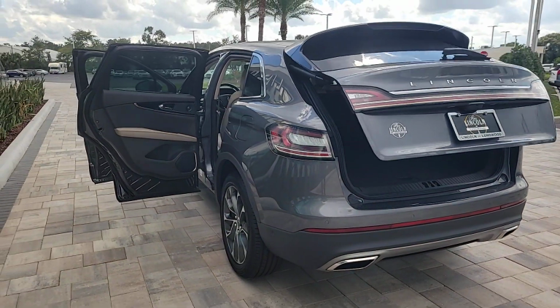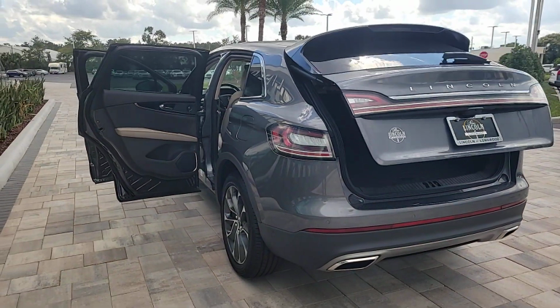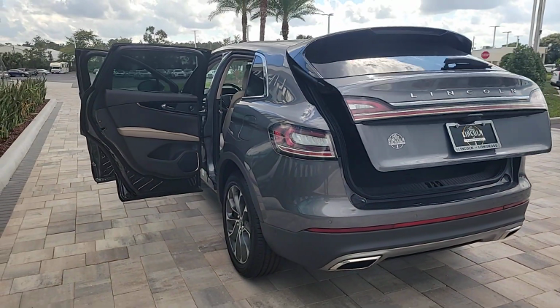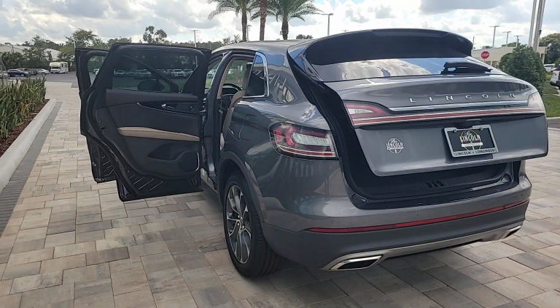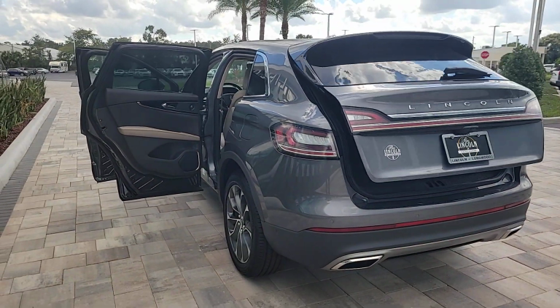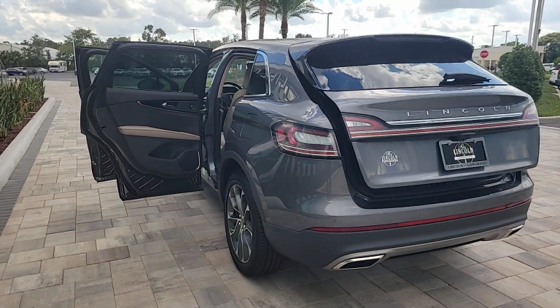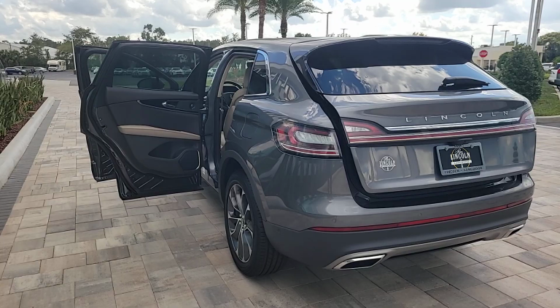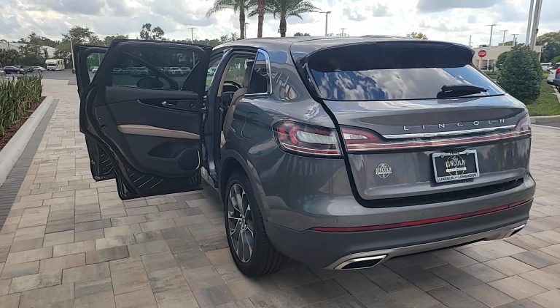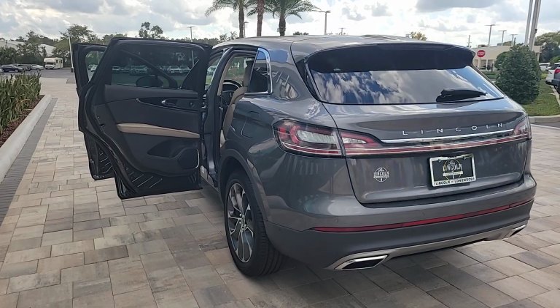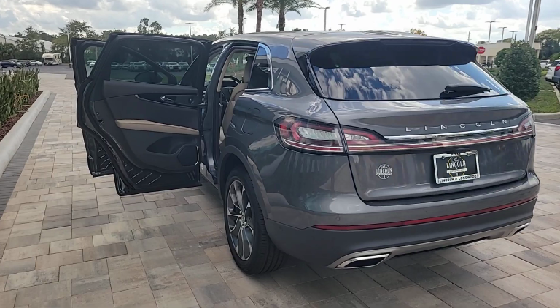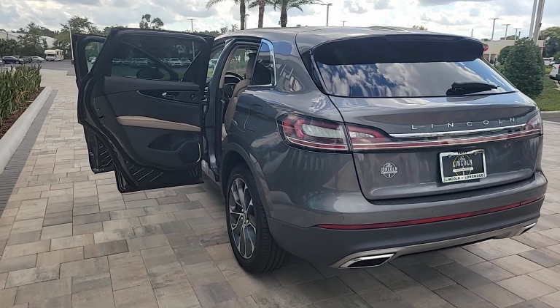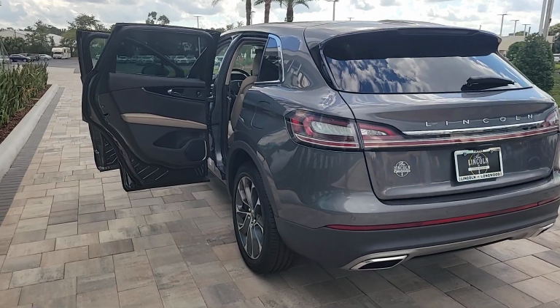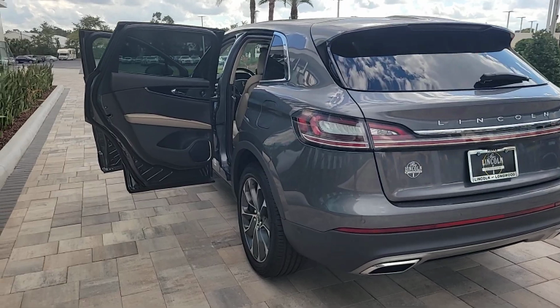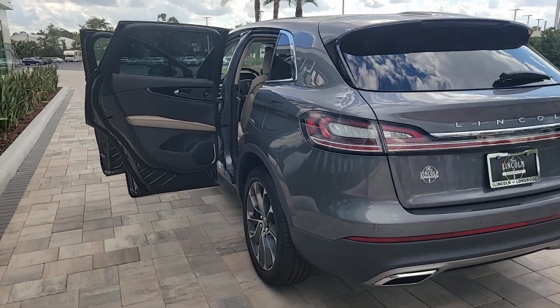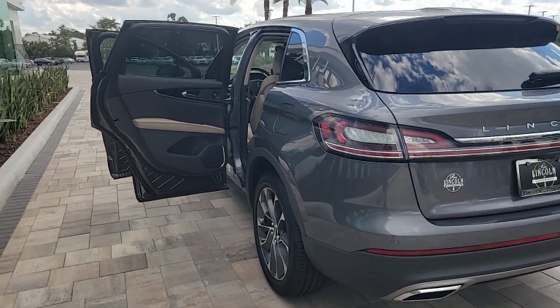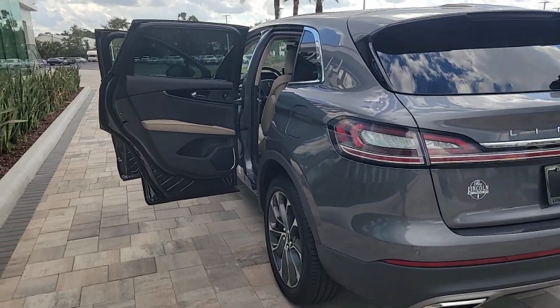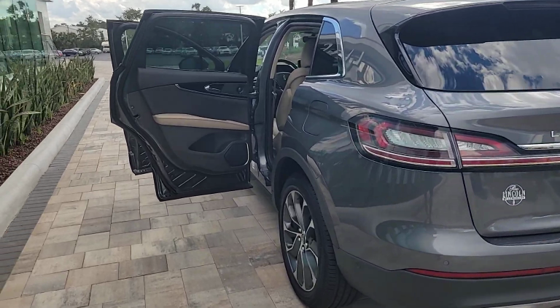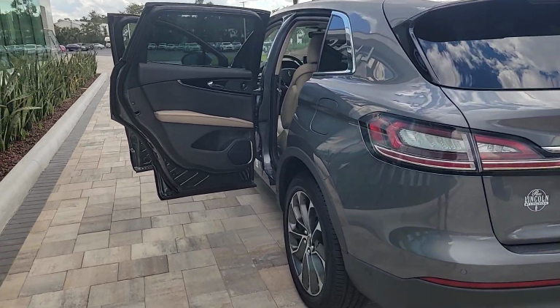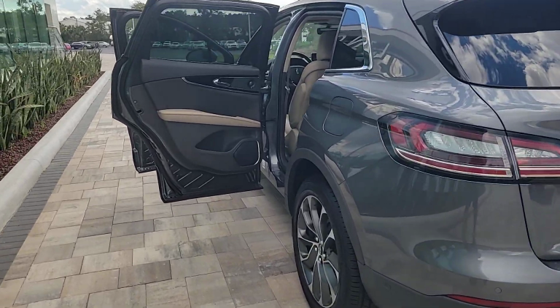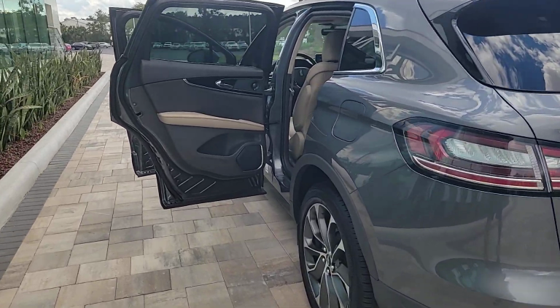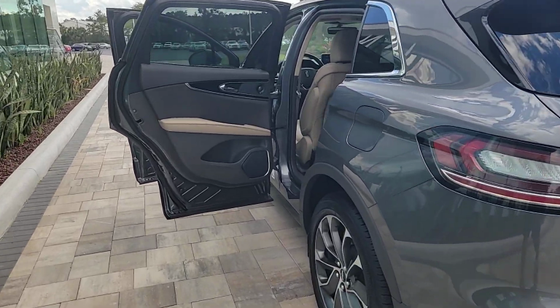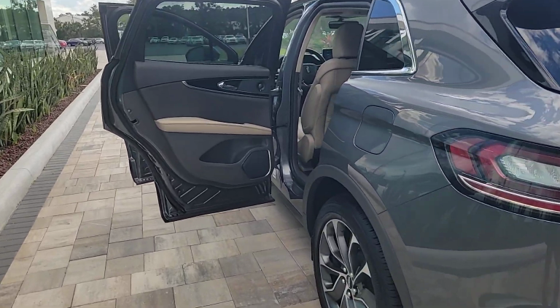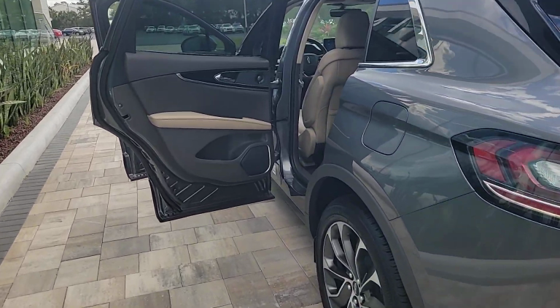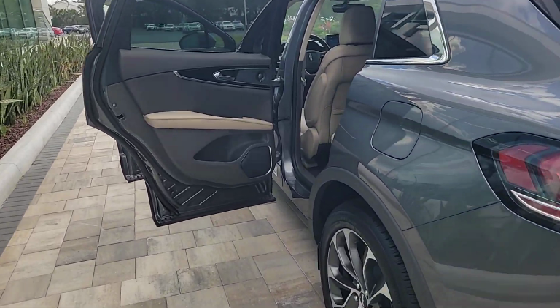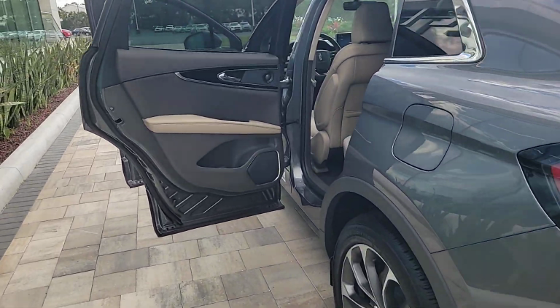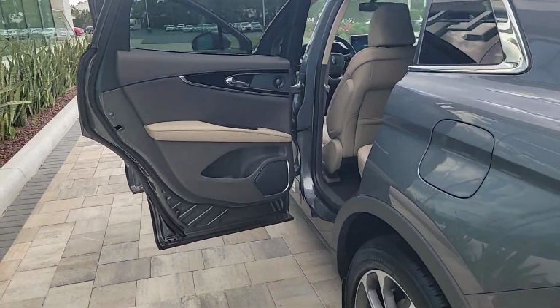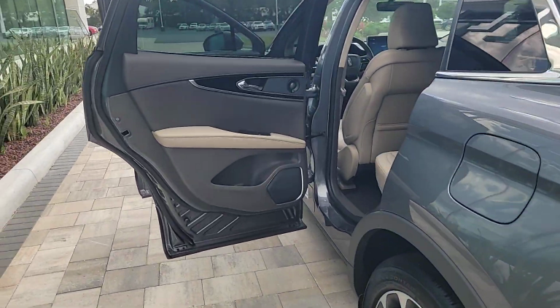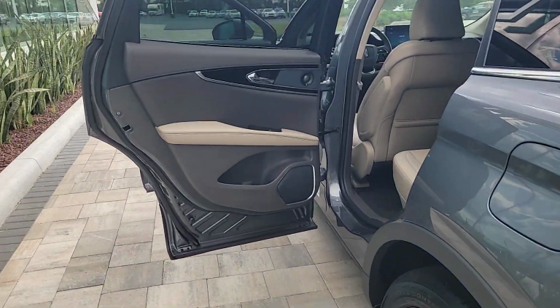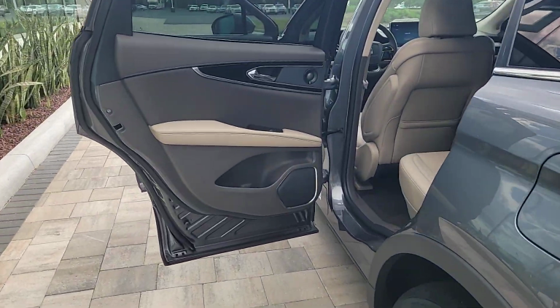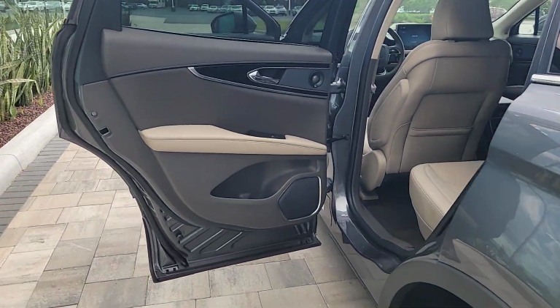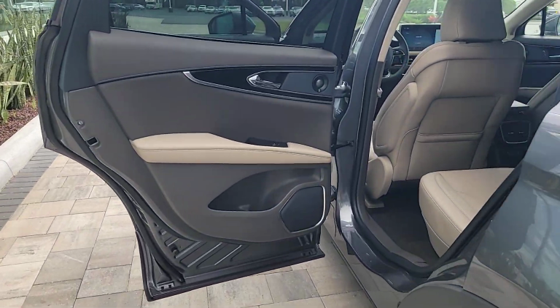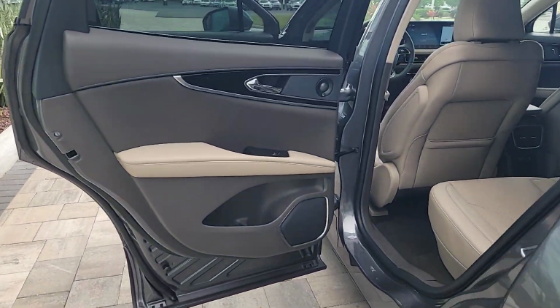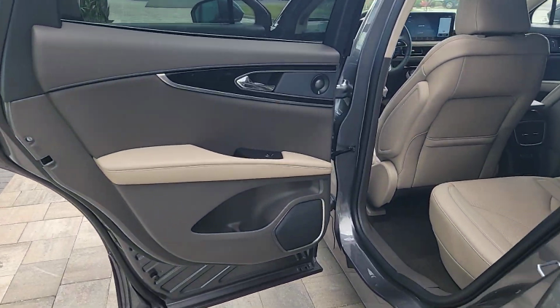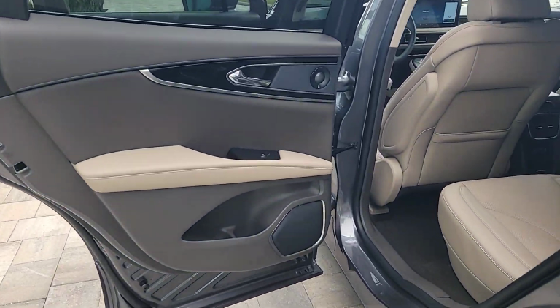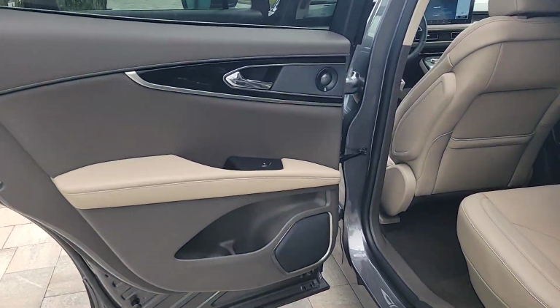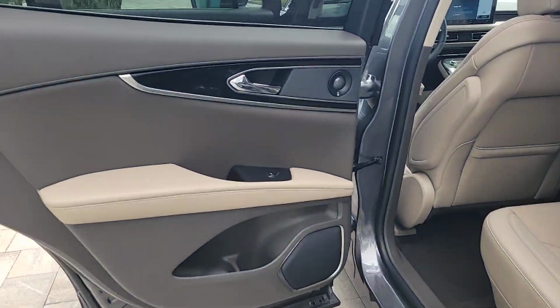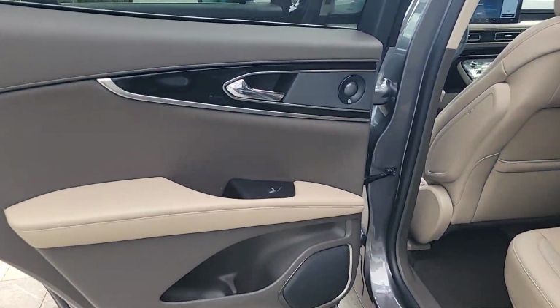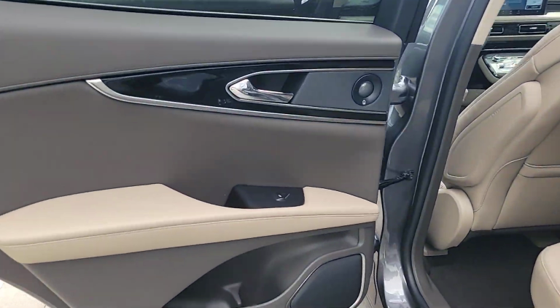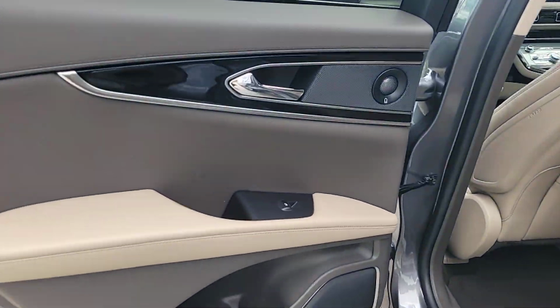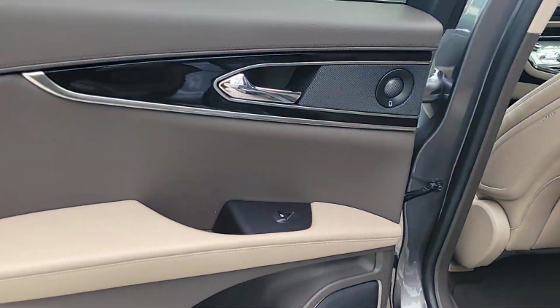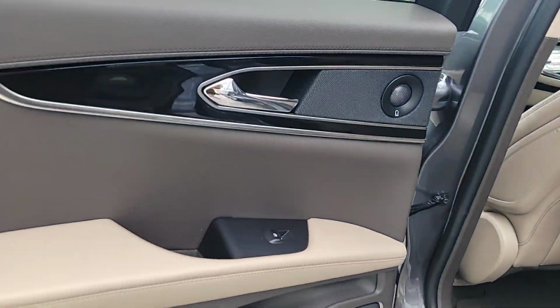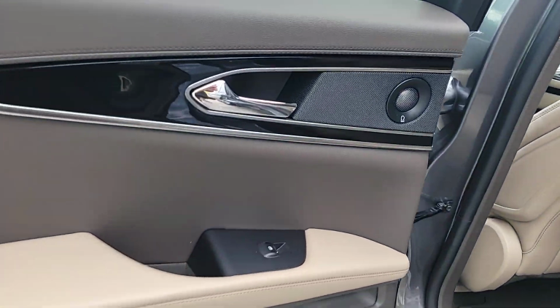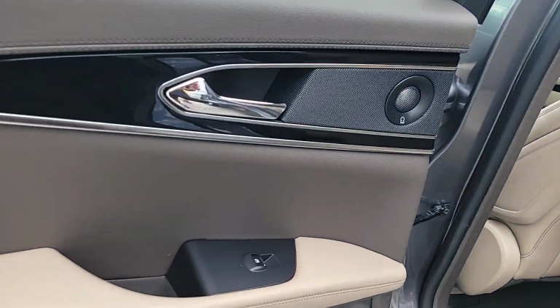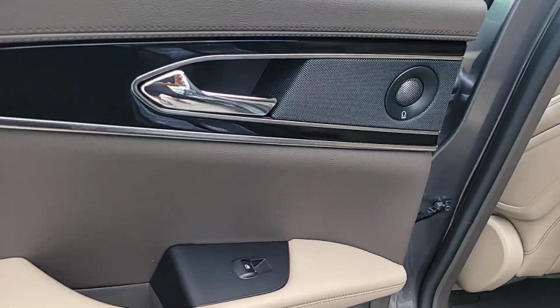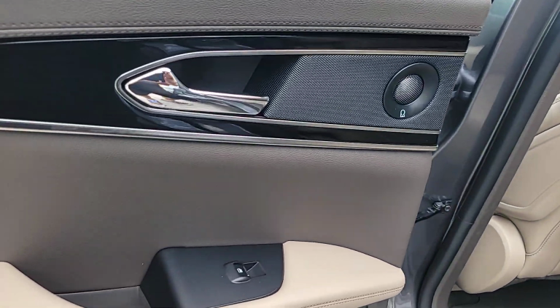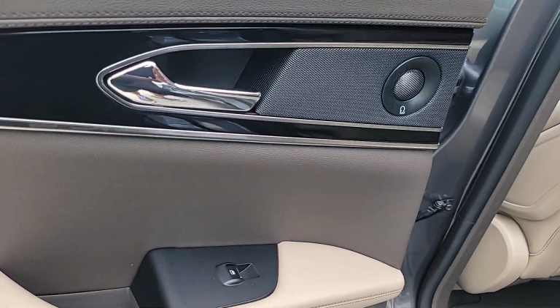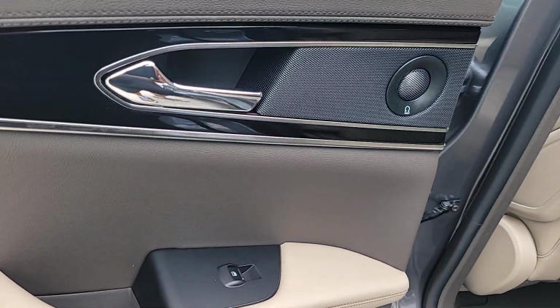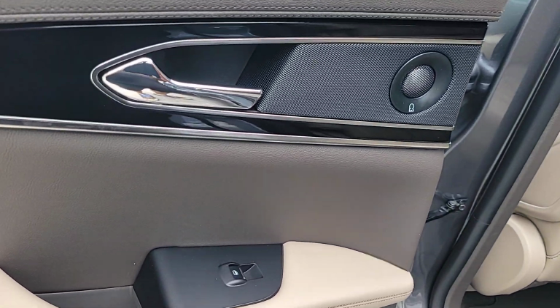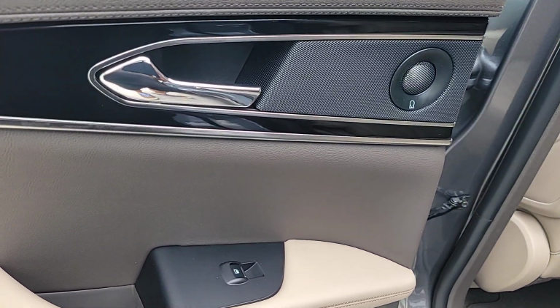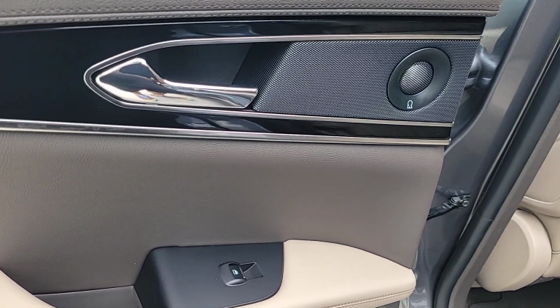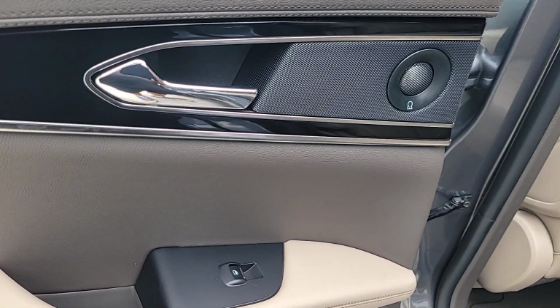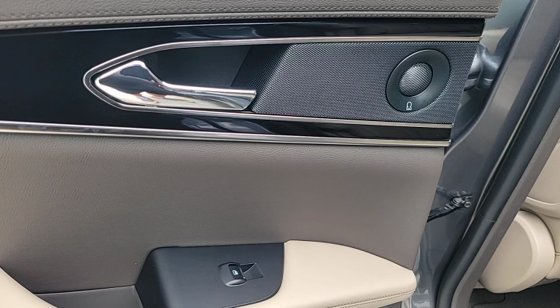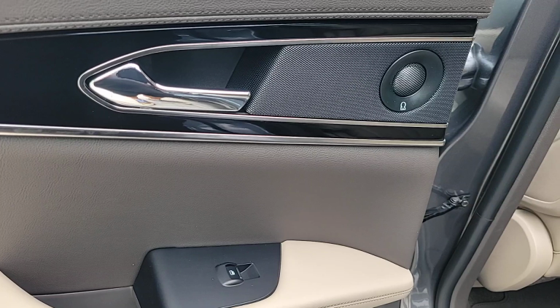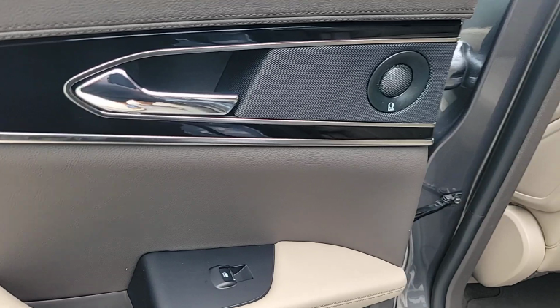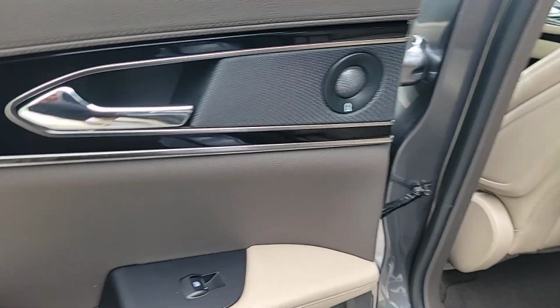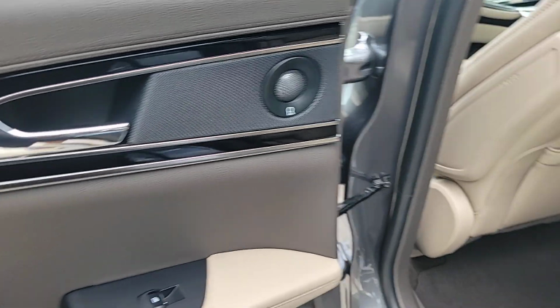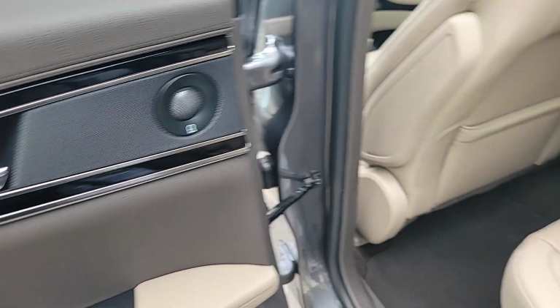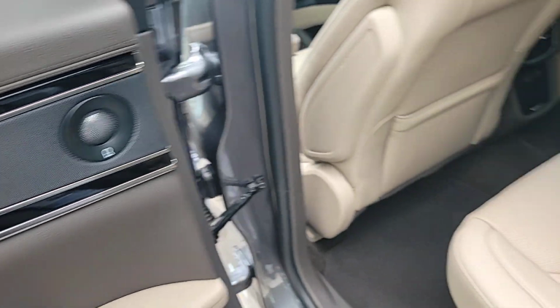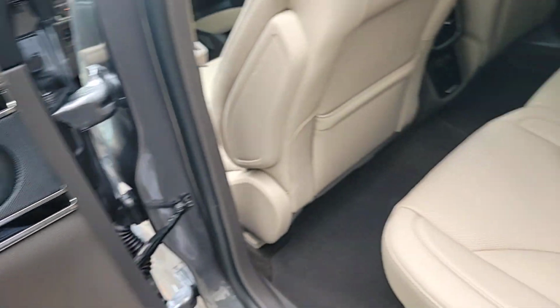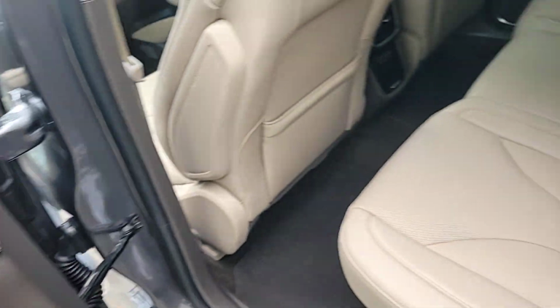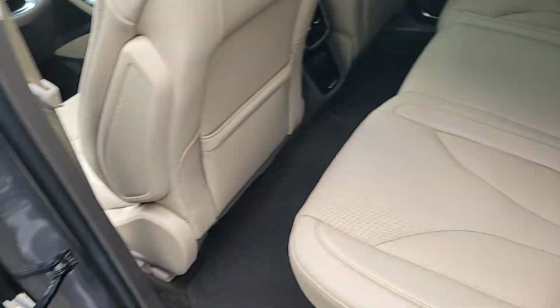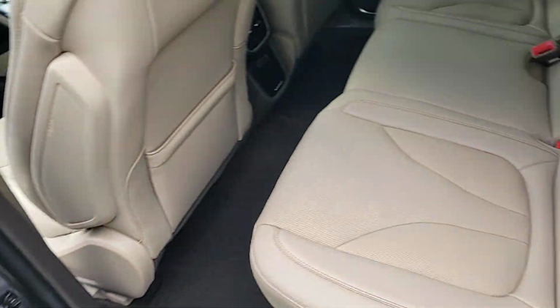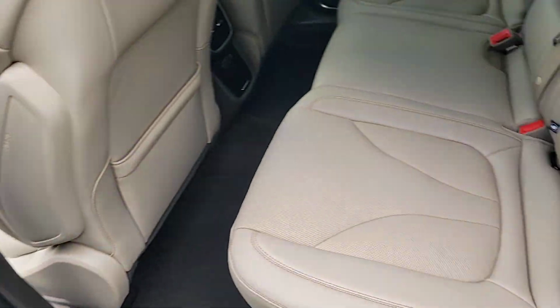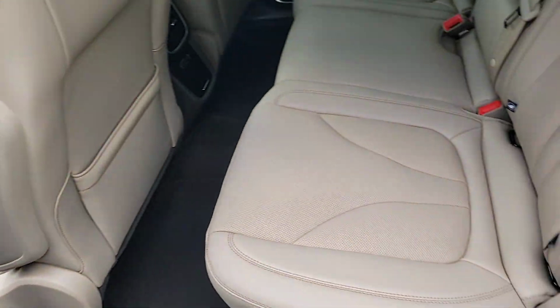That's the Nautilus. See for yourself when you take it out for a test drive. Our professional staff looks forward to giving you excellent service.